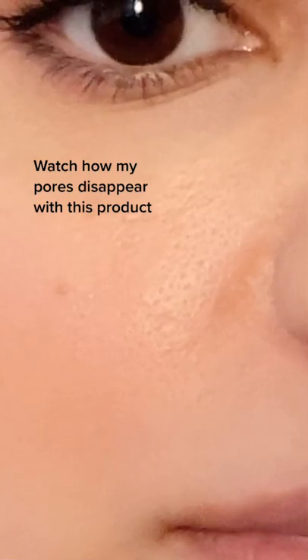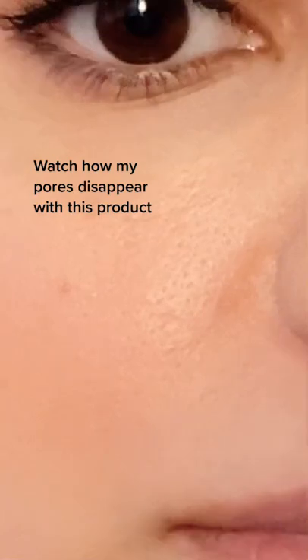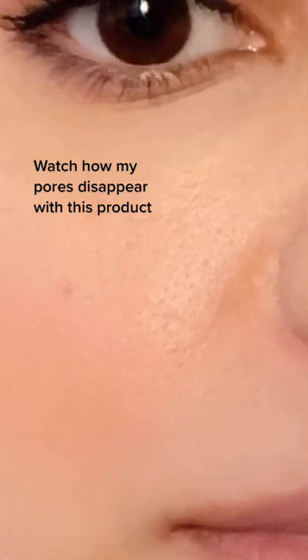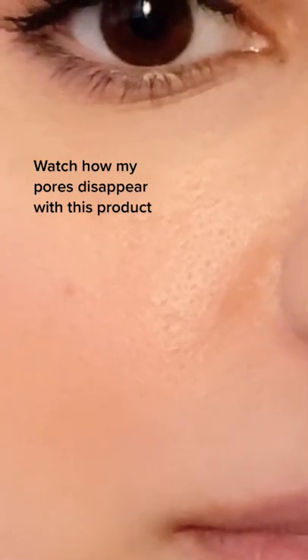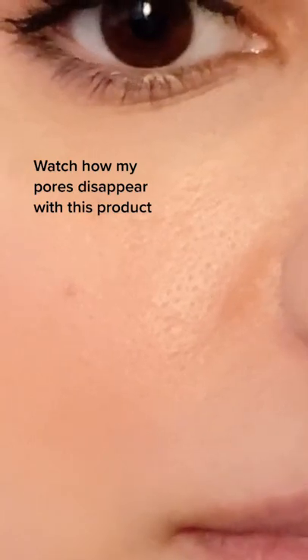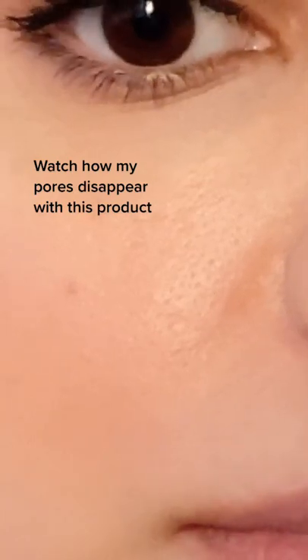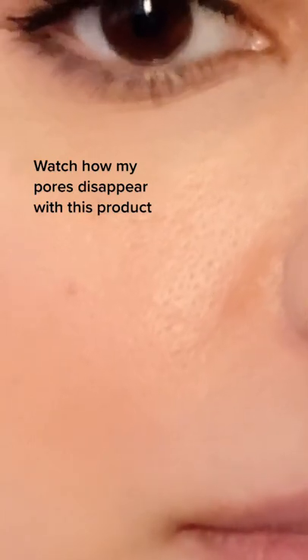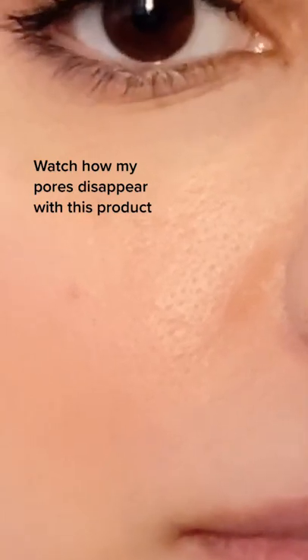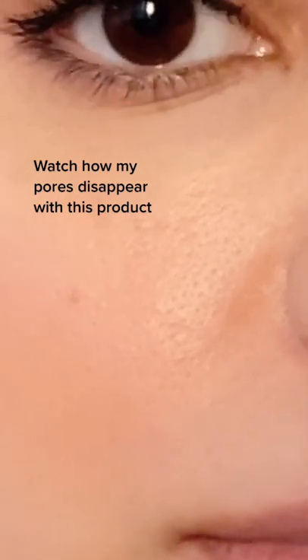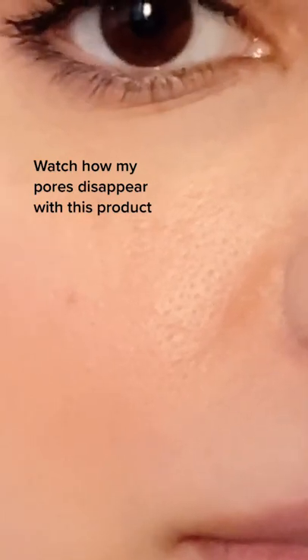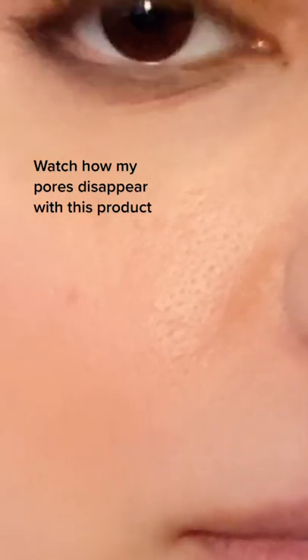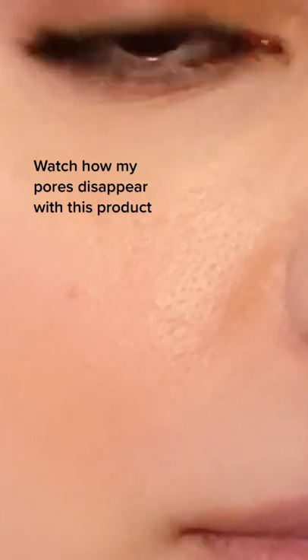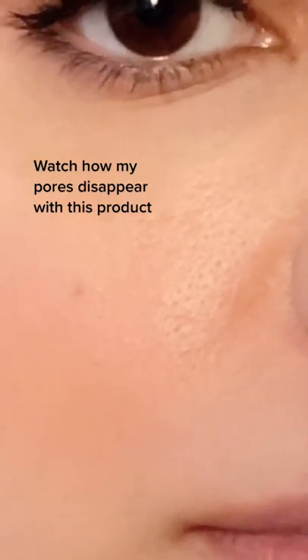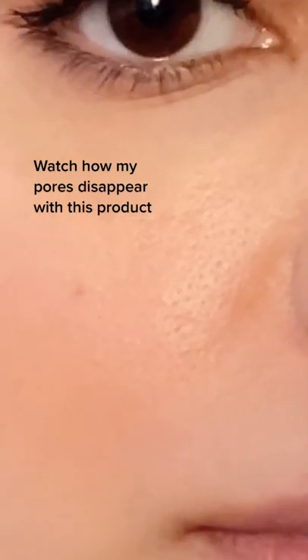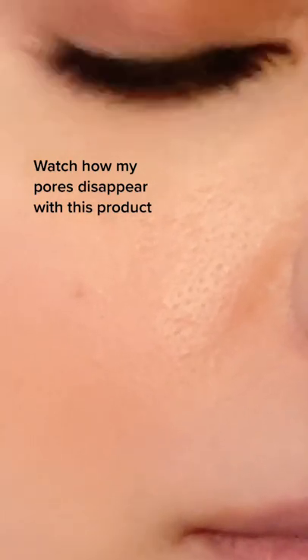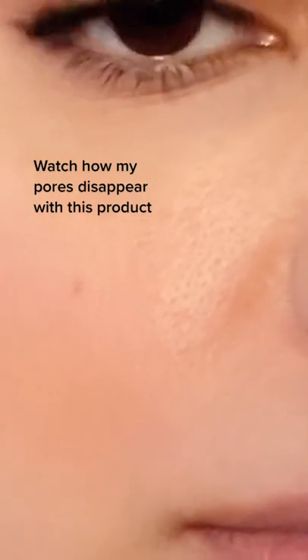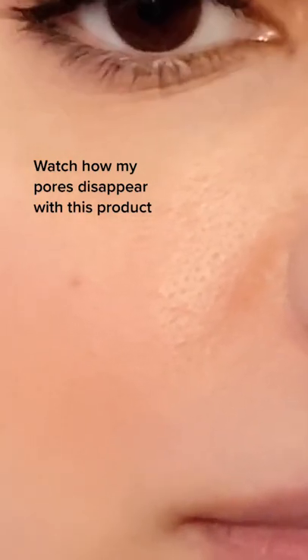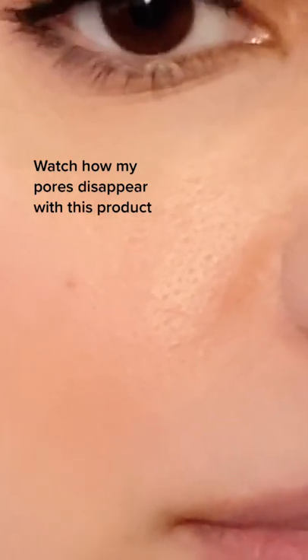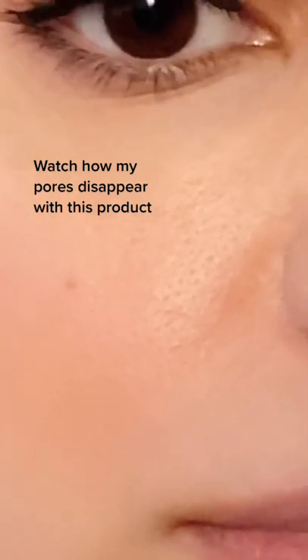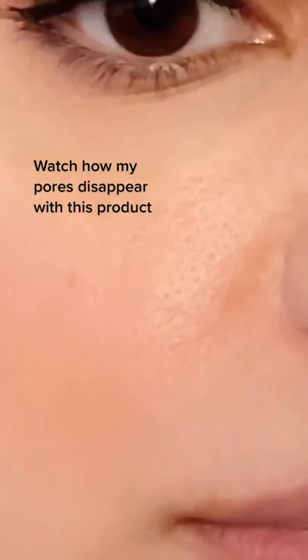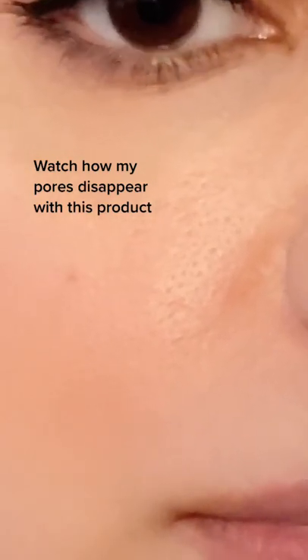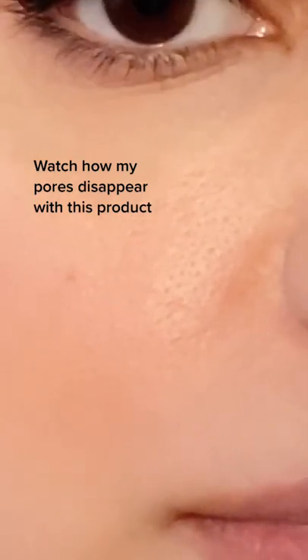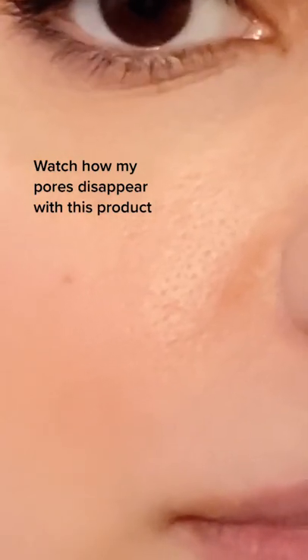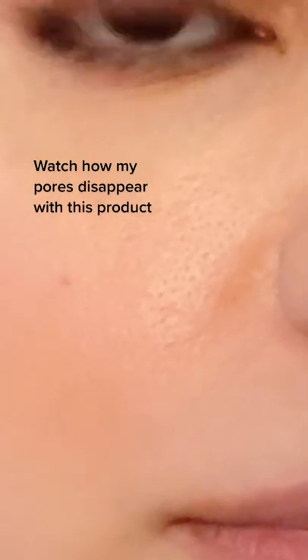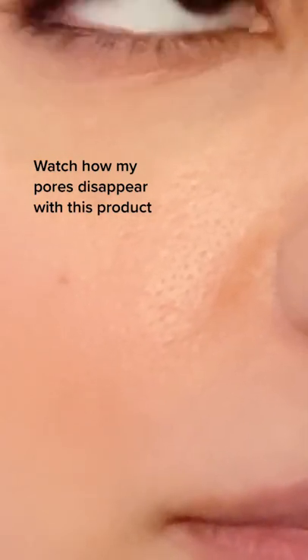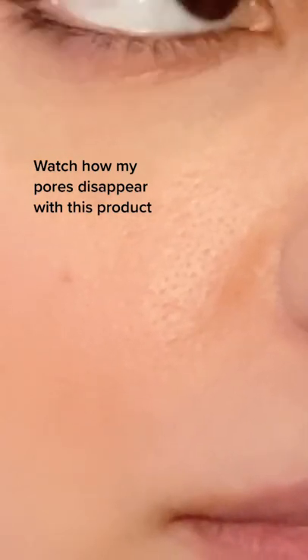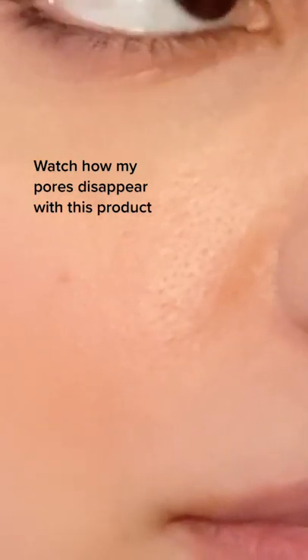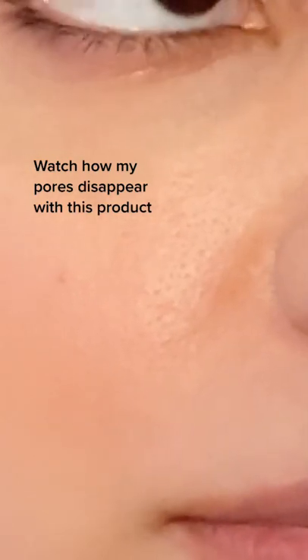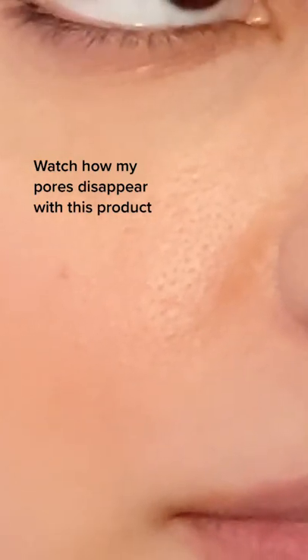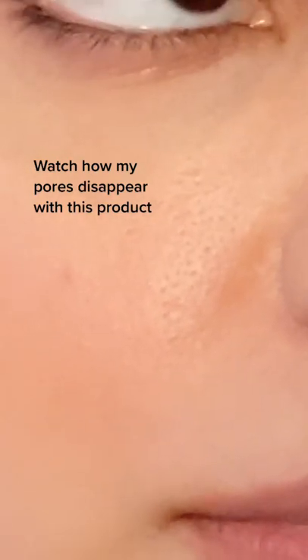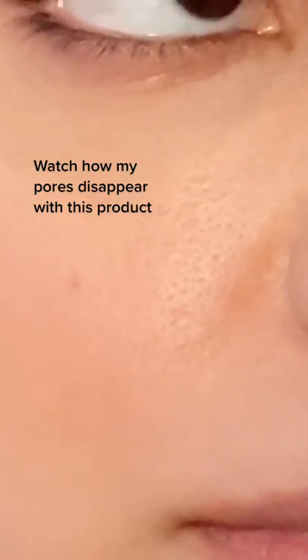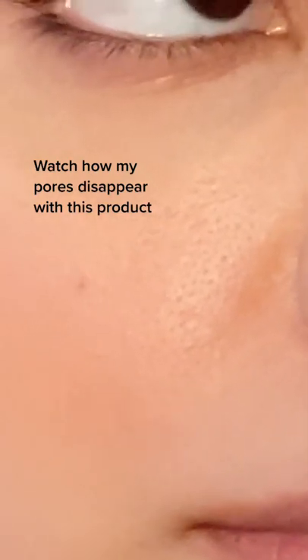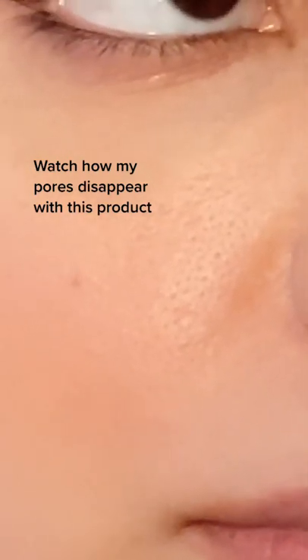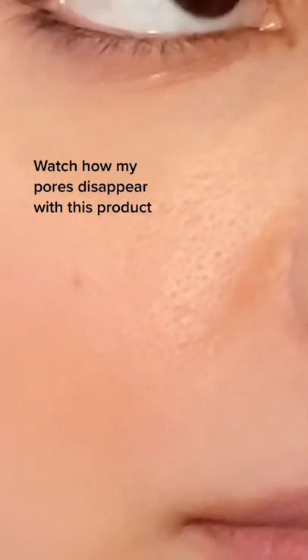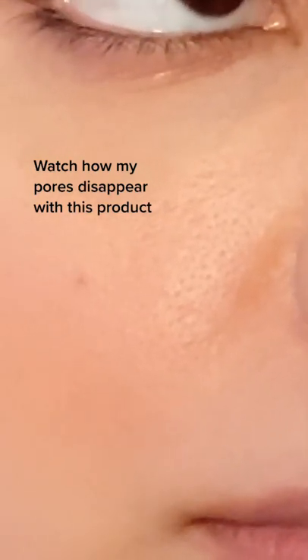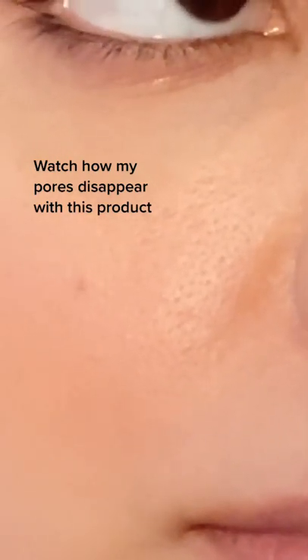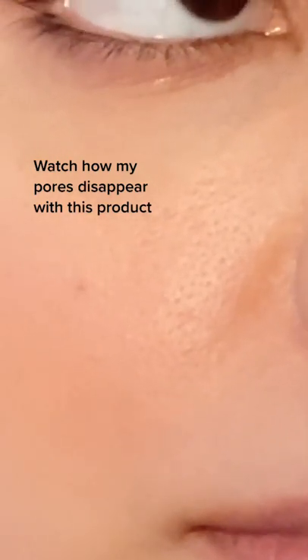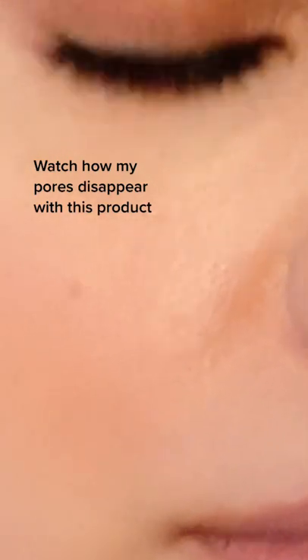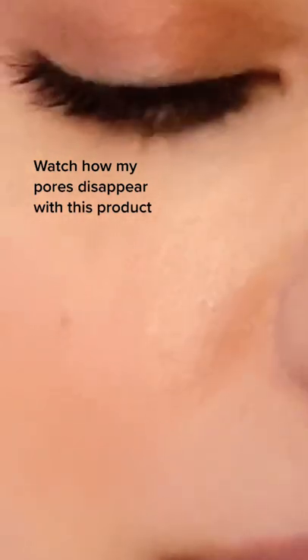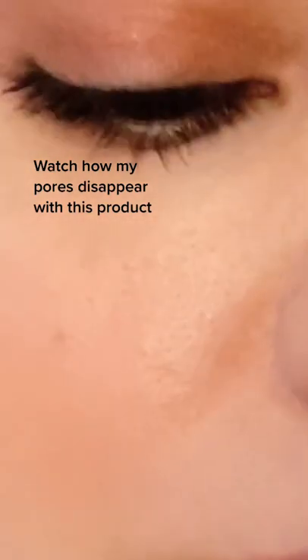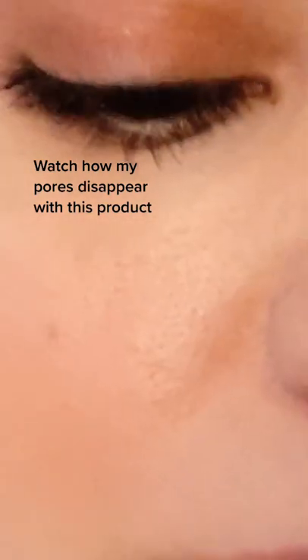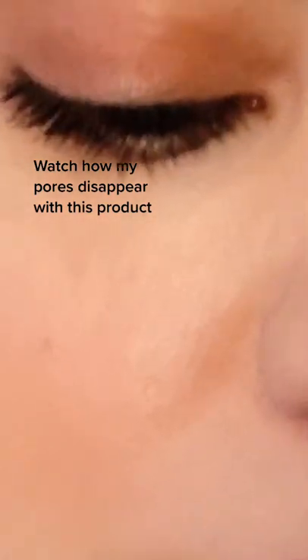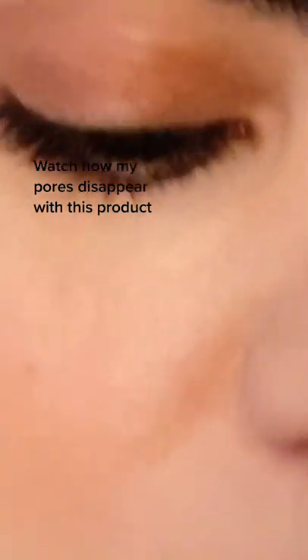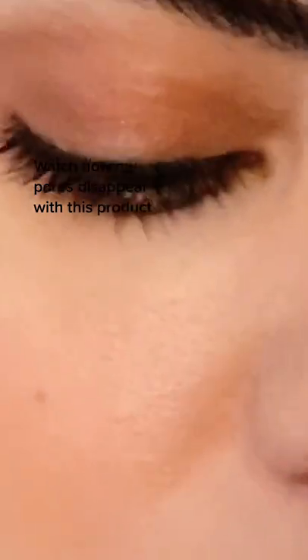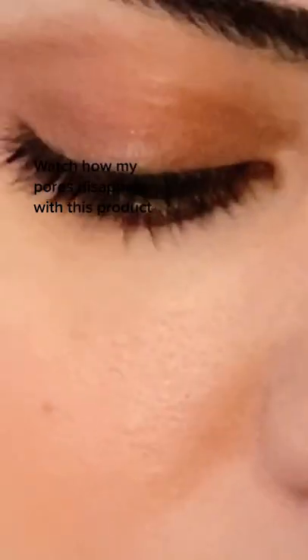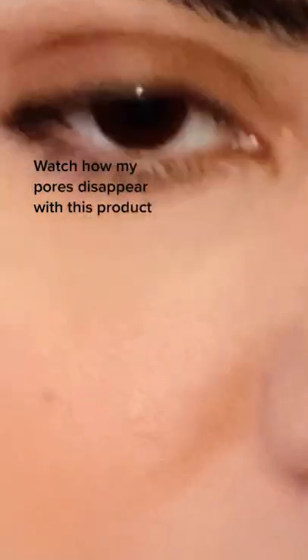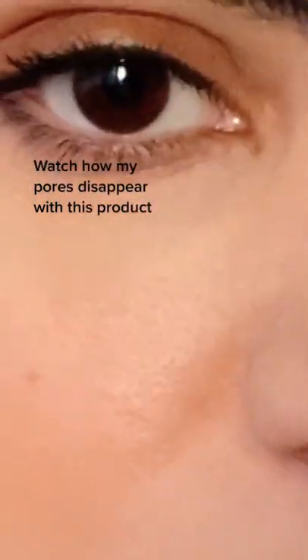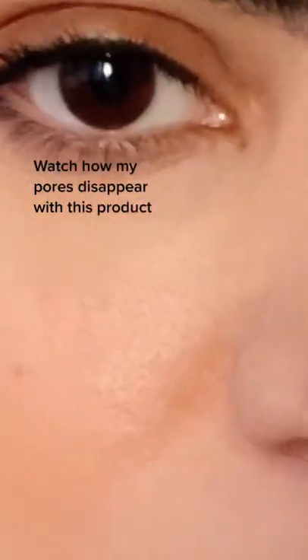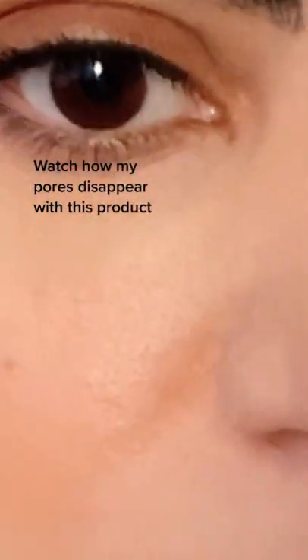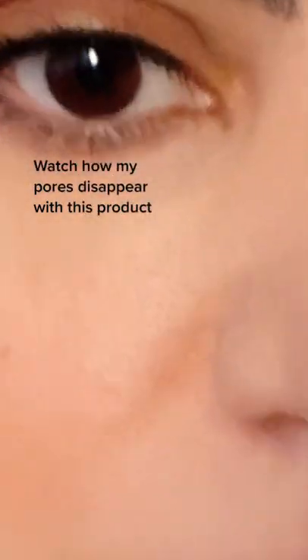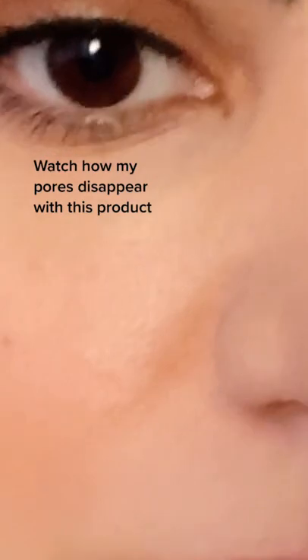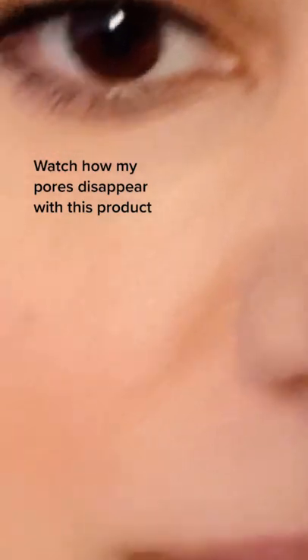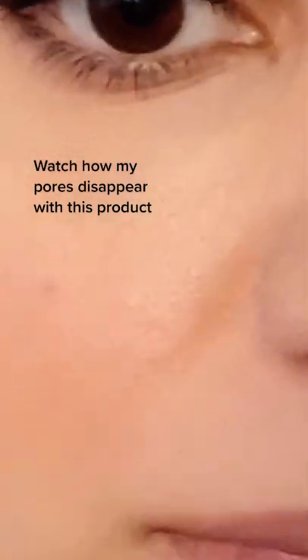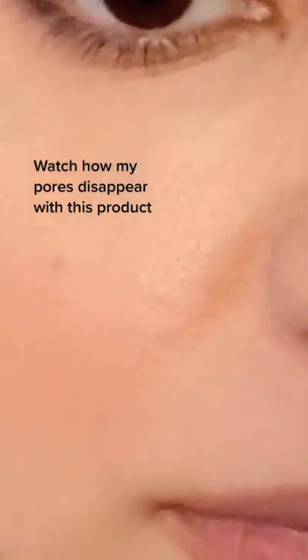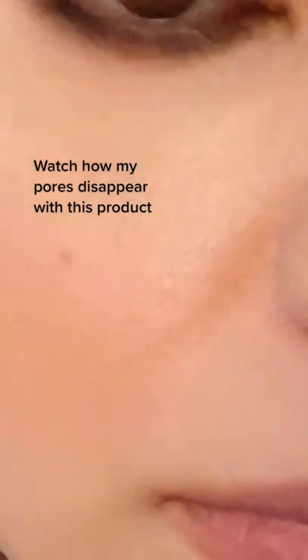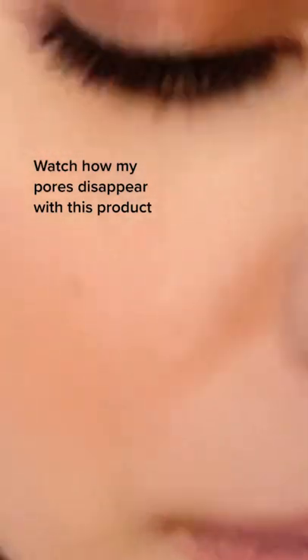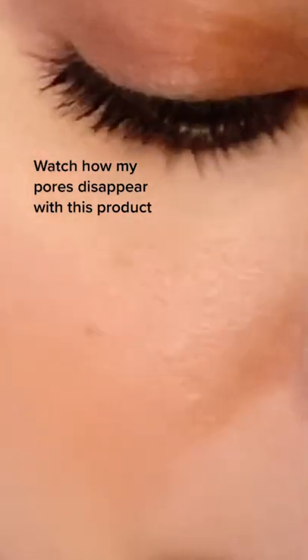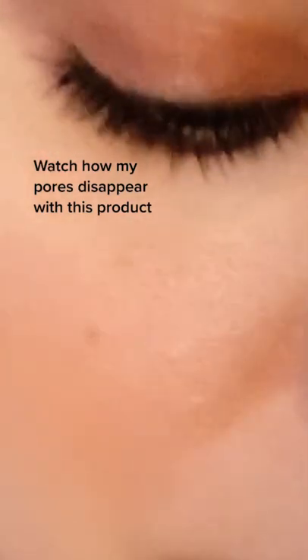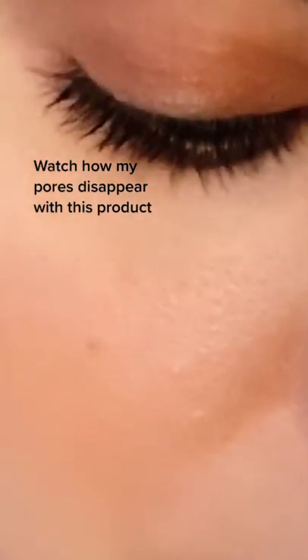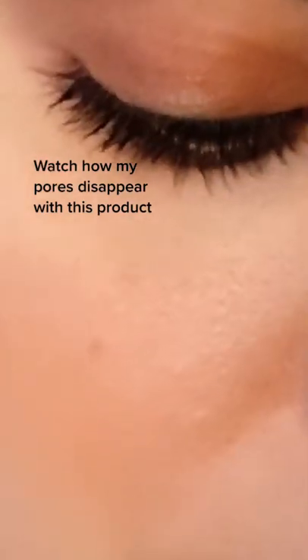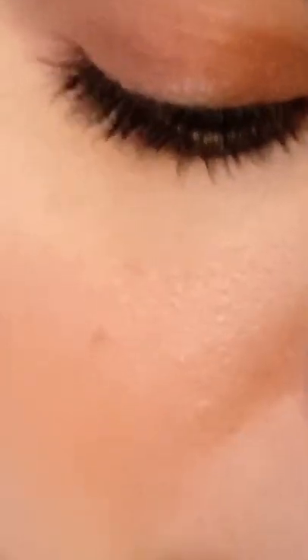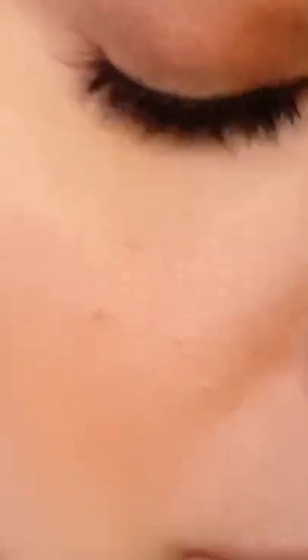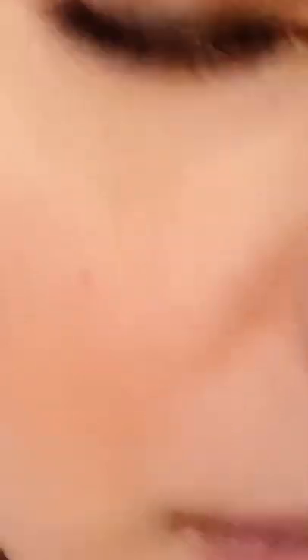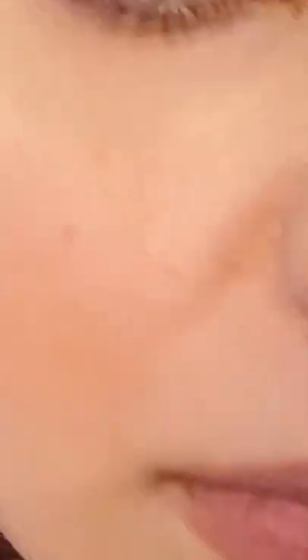If you have big pores like me and you don't have this product in your makeup collection, you need to run to Sephora.